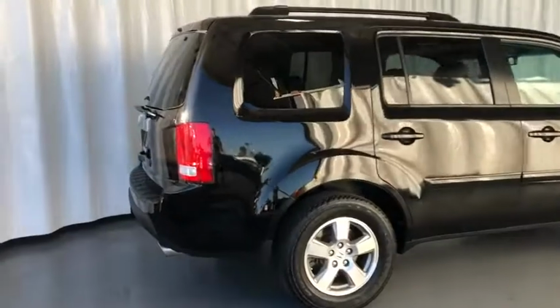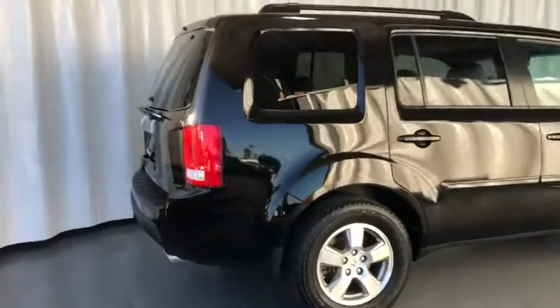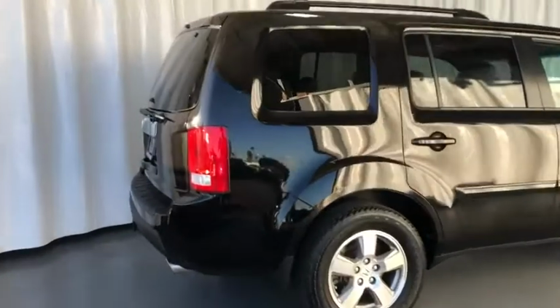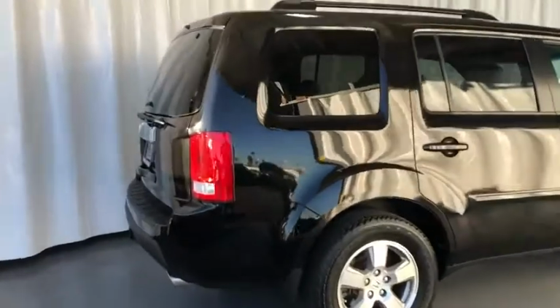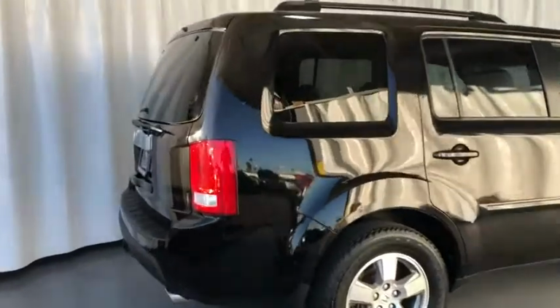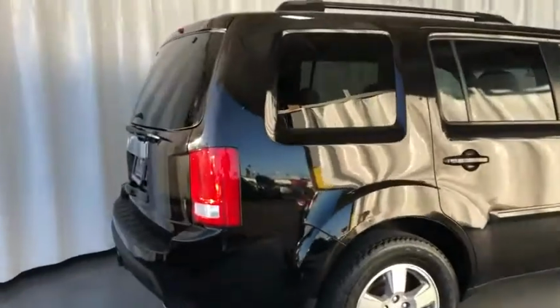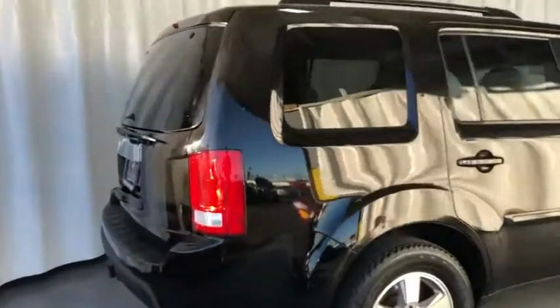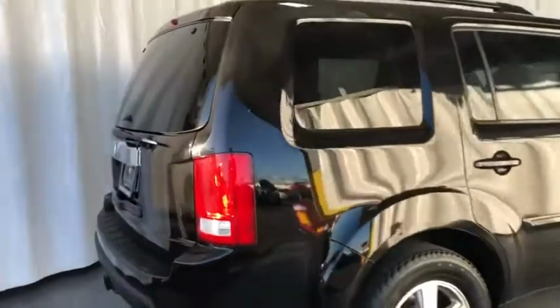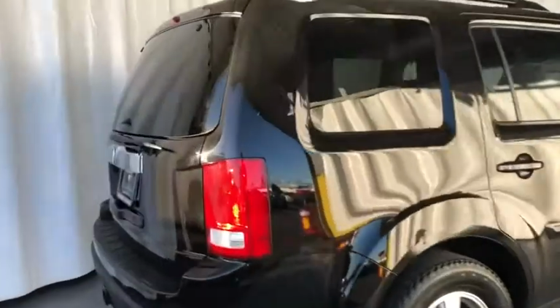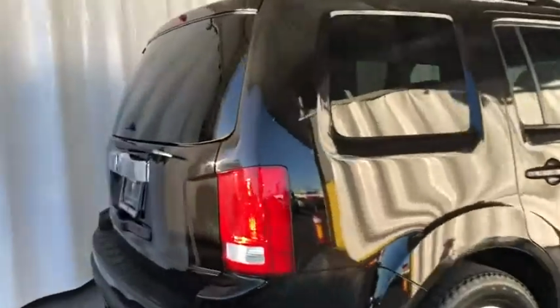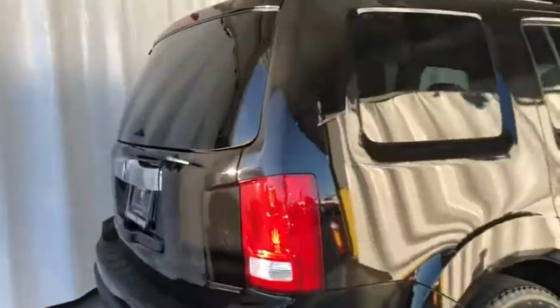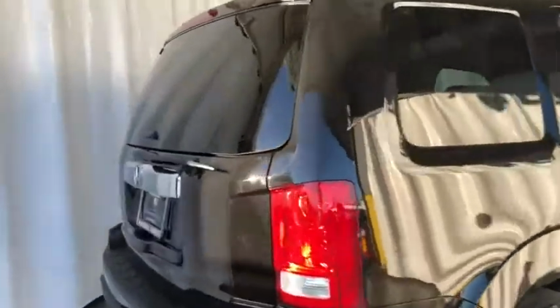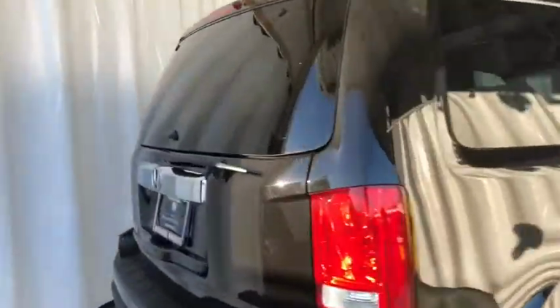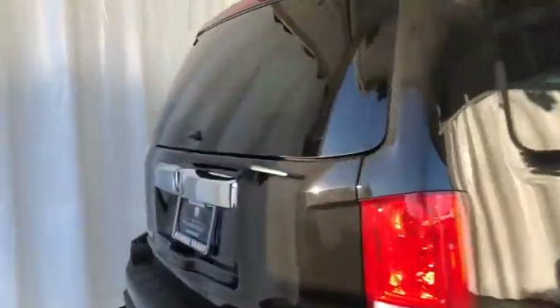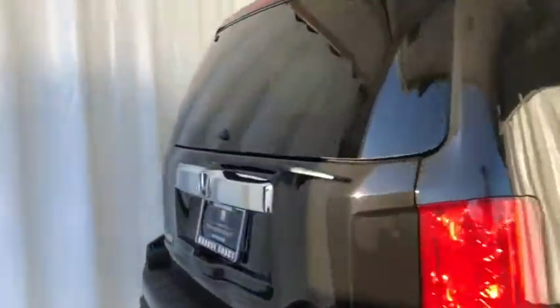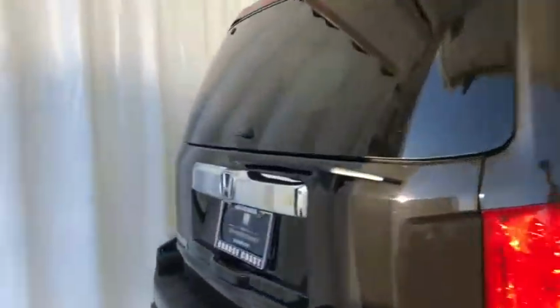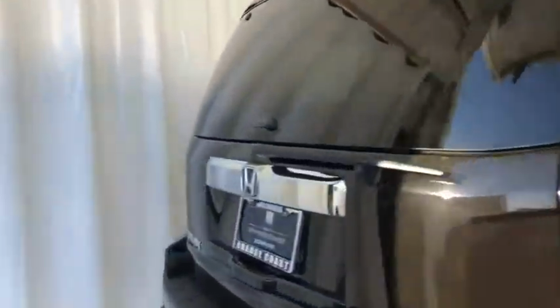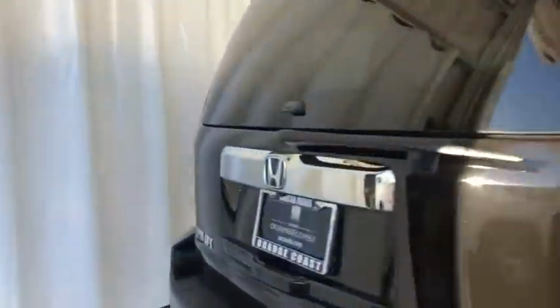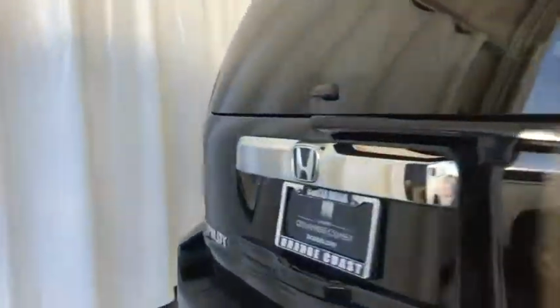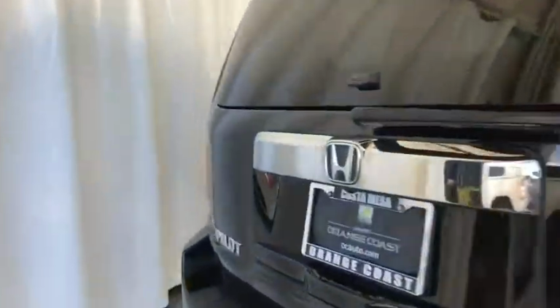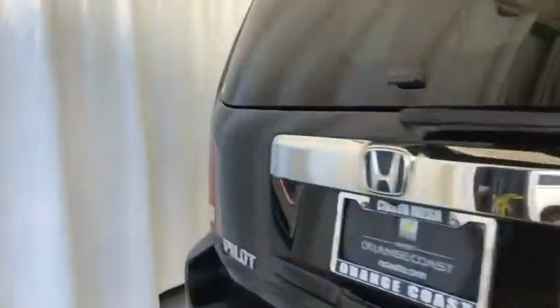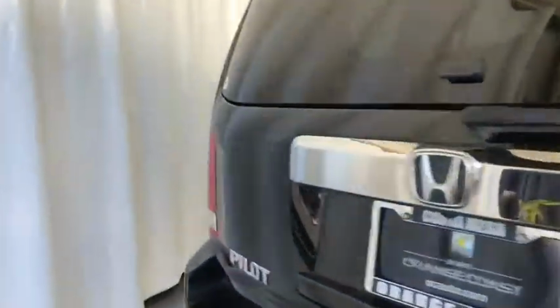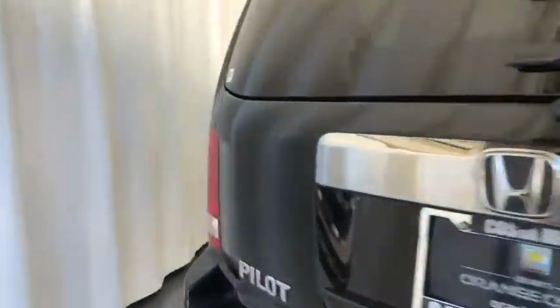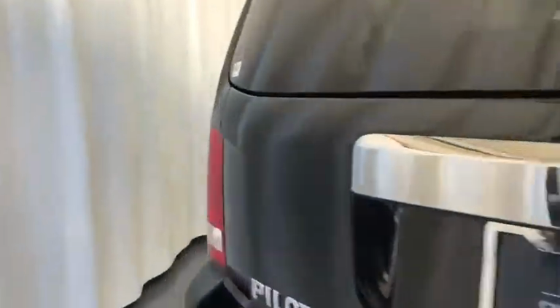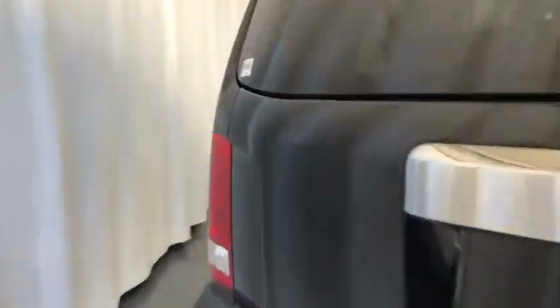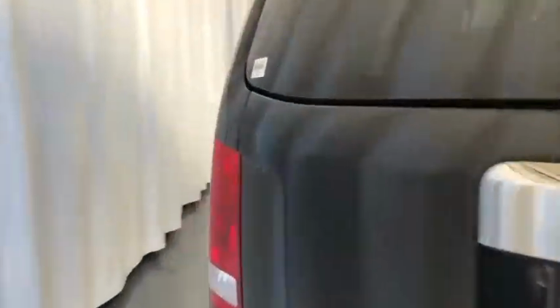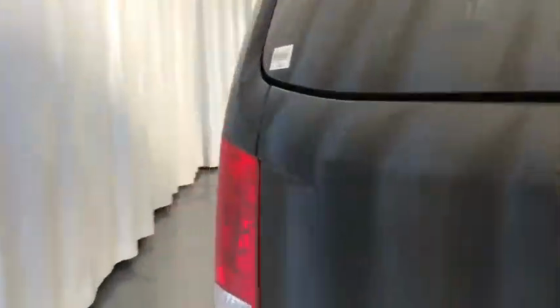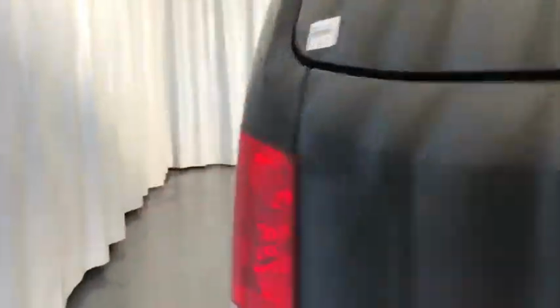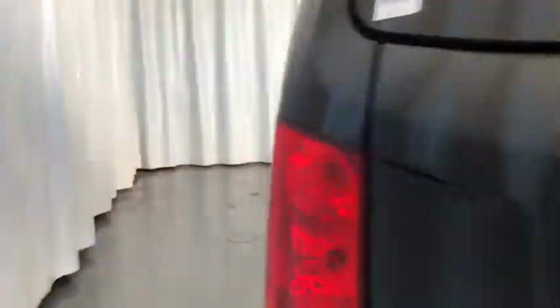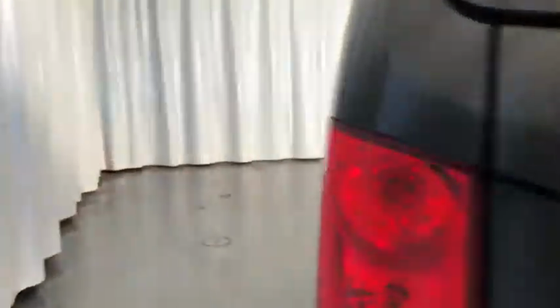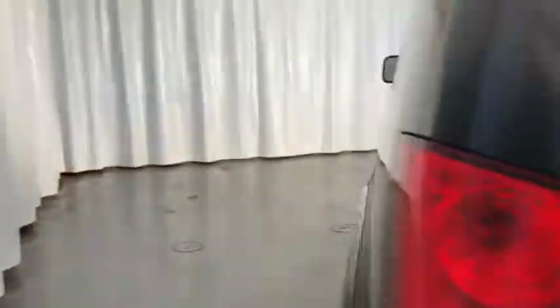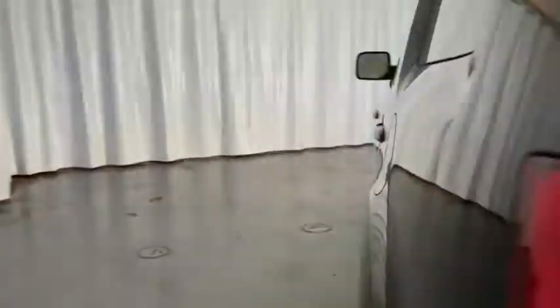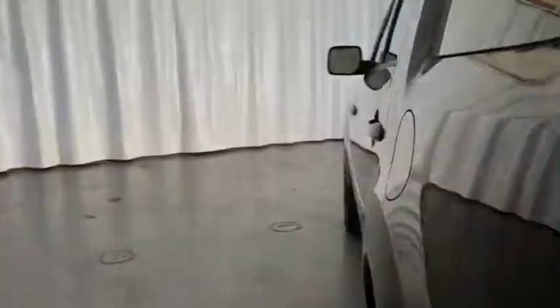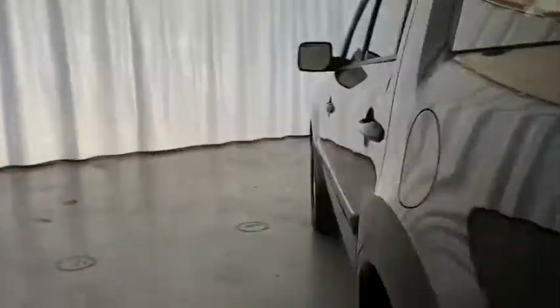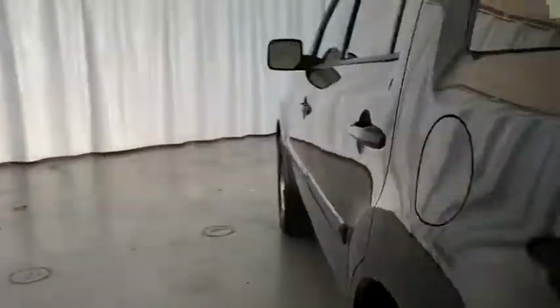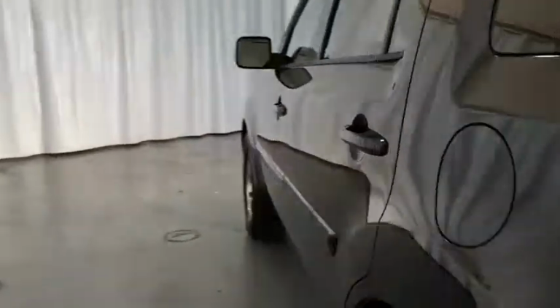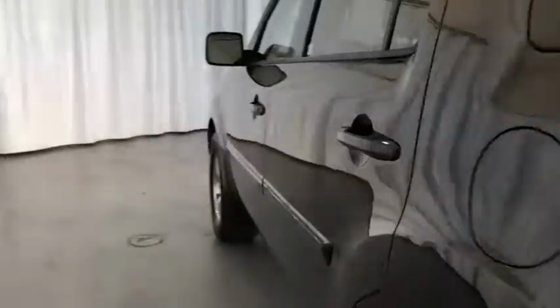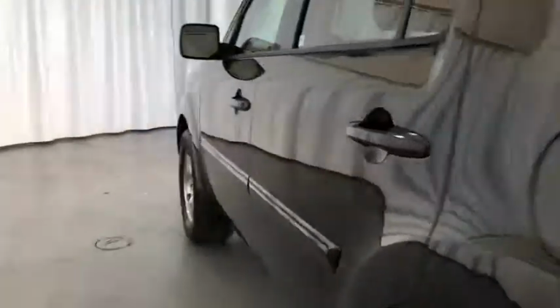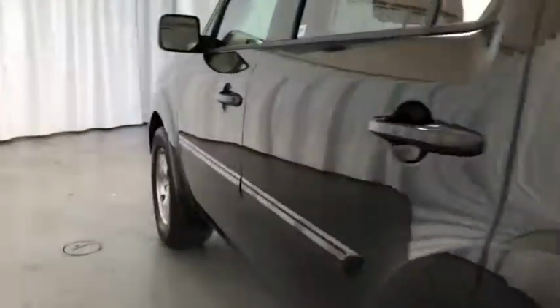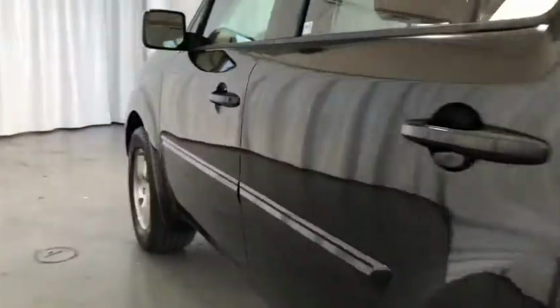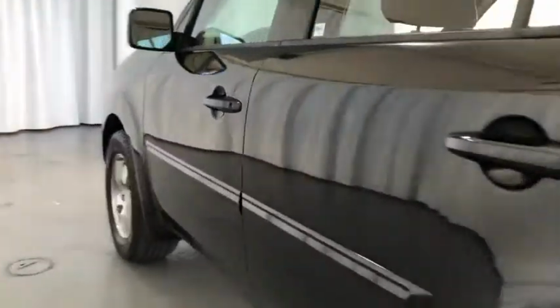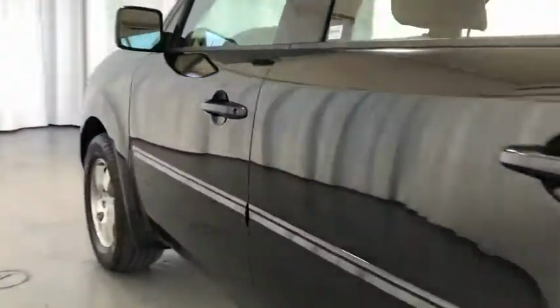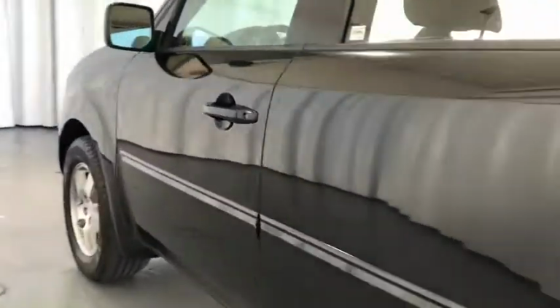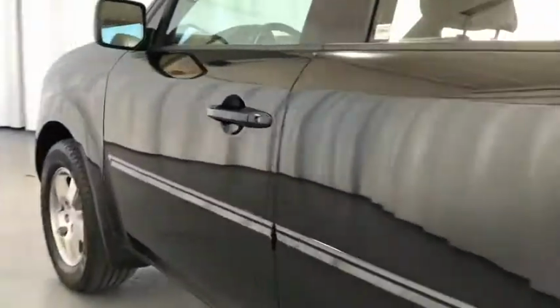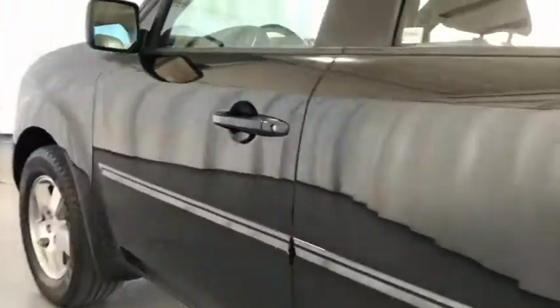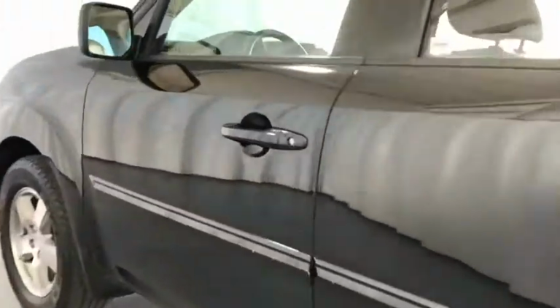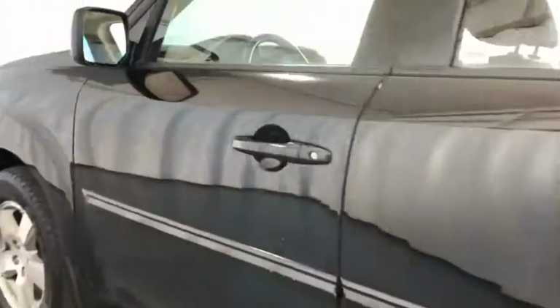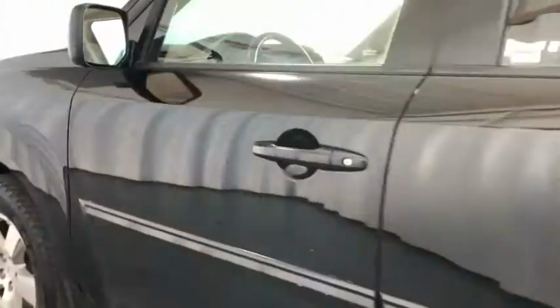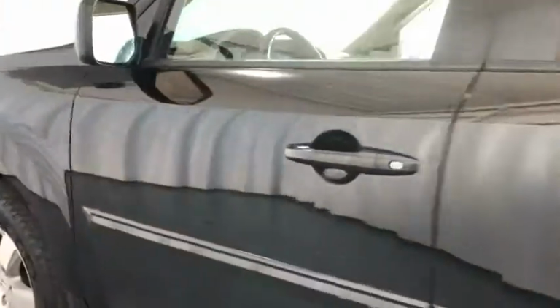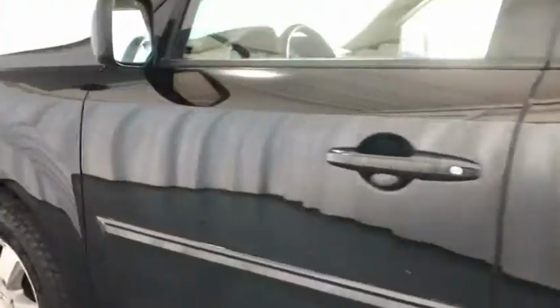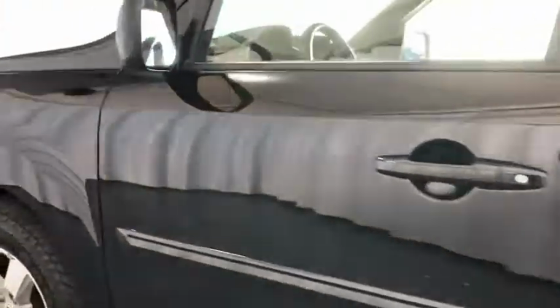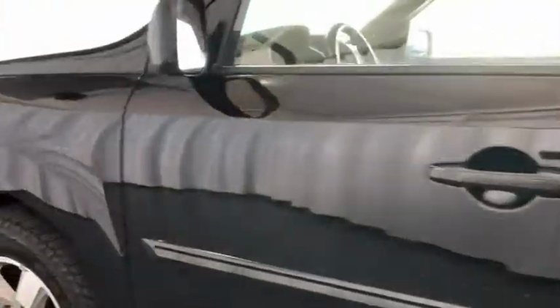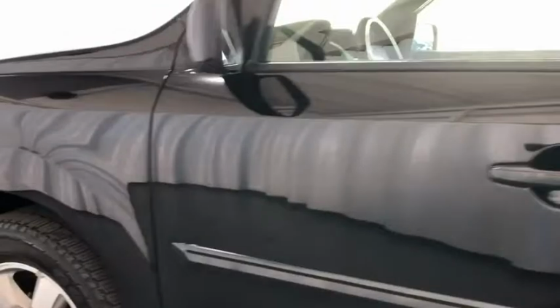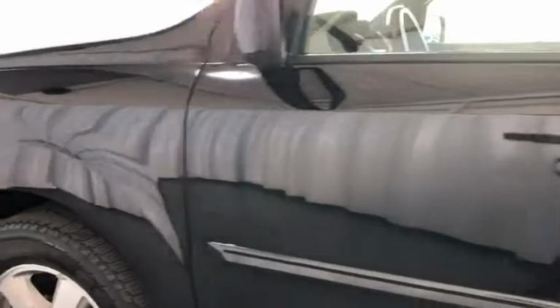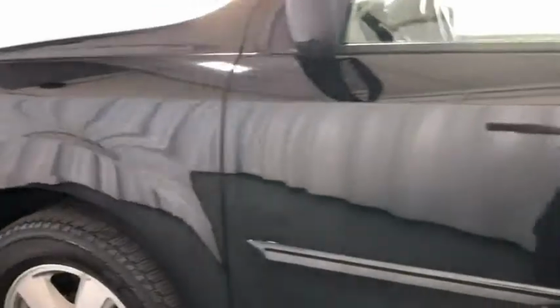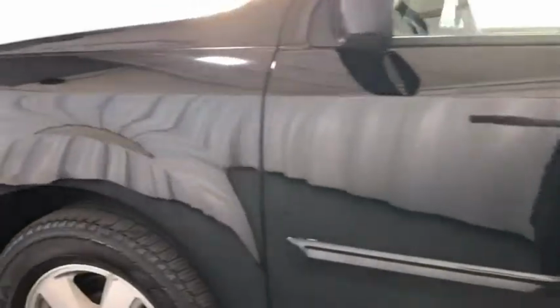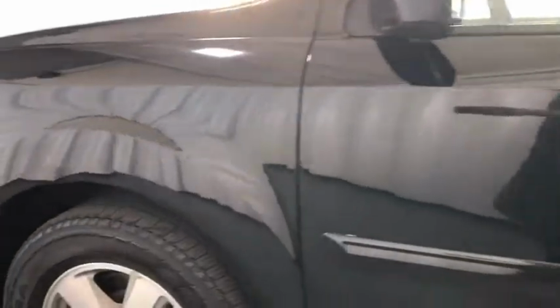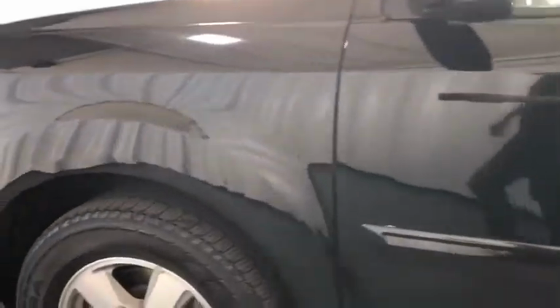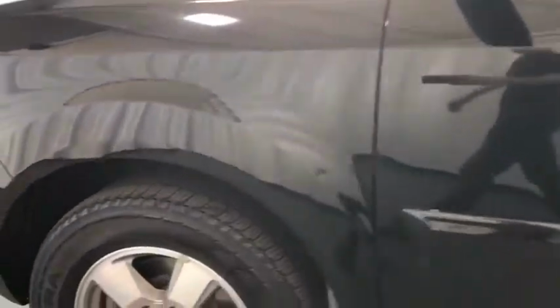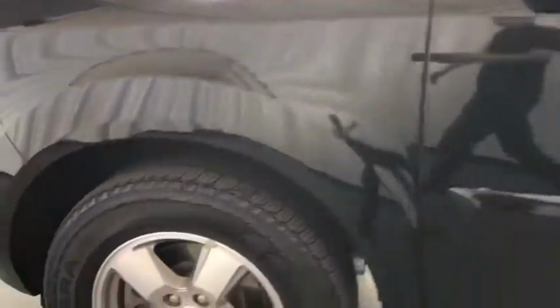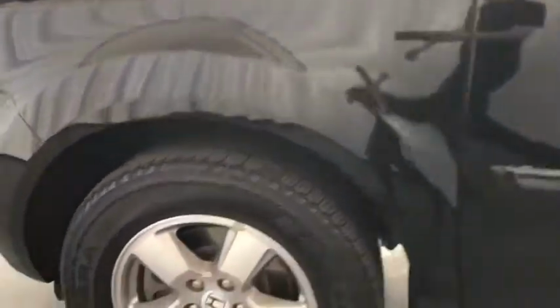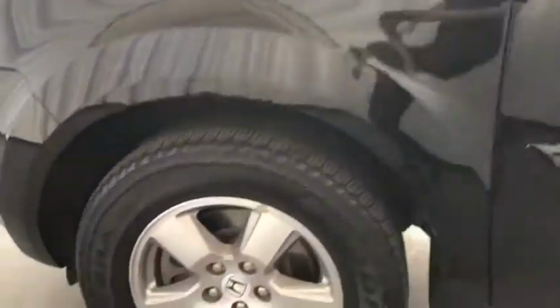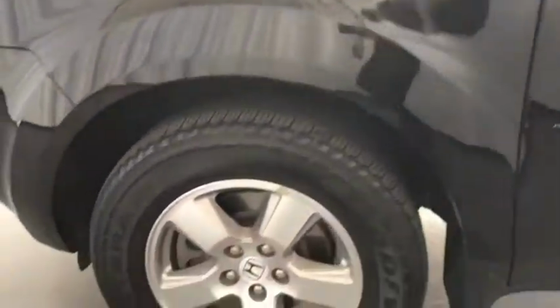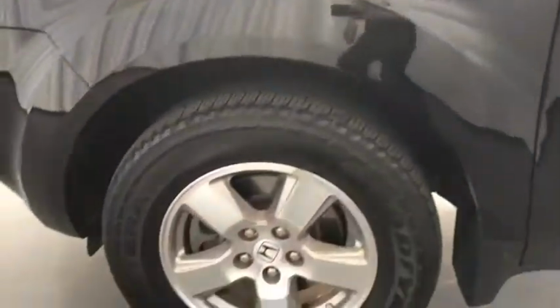Four wheel disc brakes. Cruise control. Aluminum wheels. Universal garage door opener. Premium sound system.